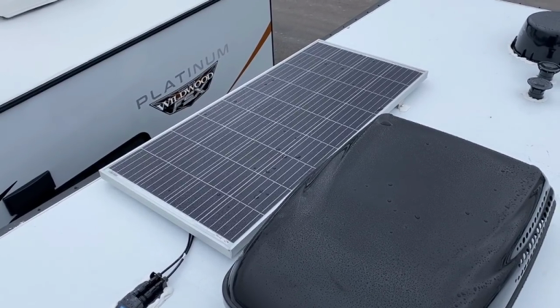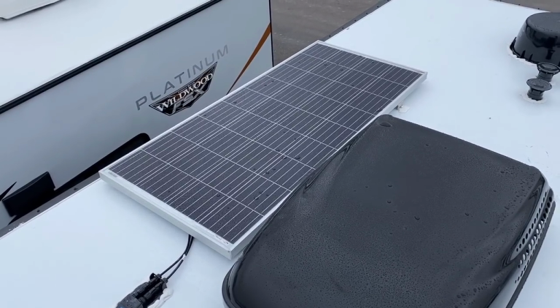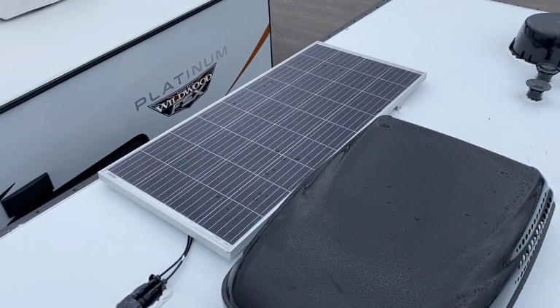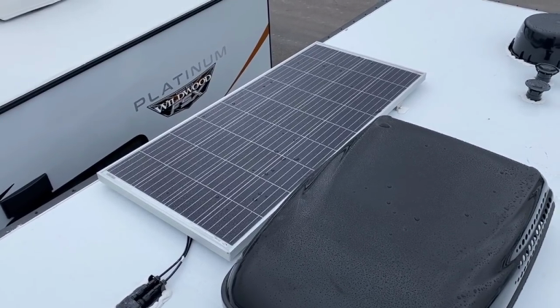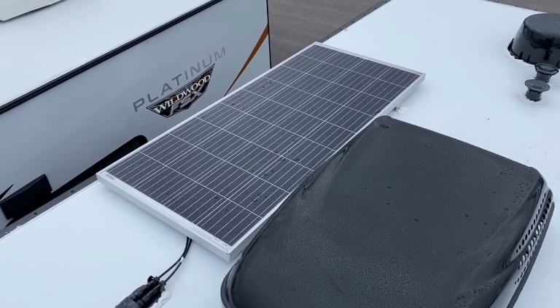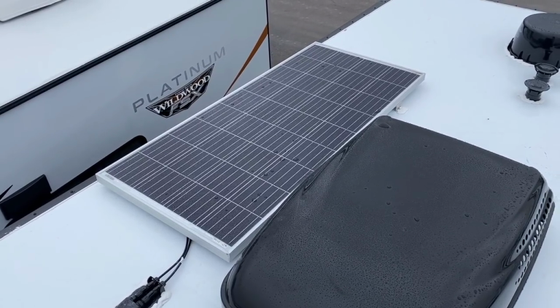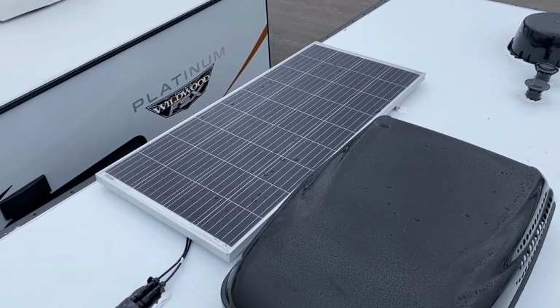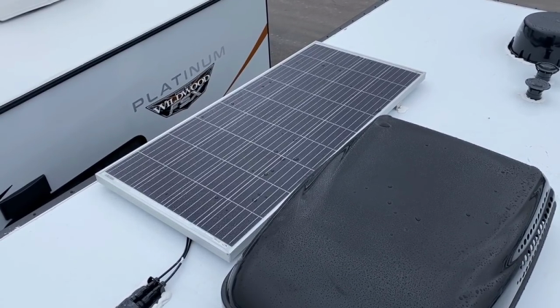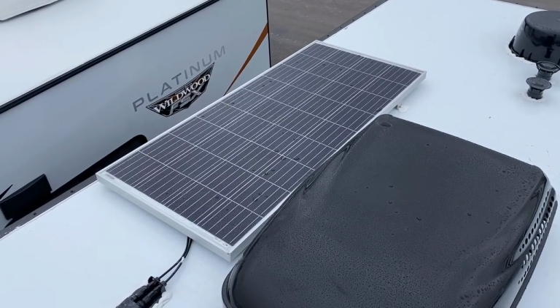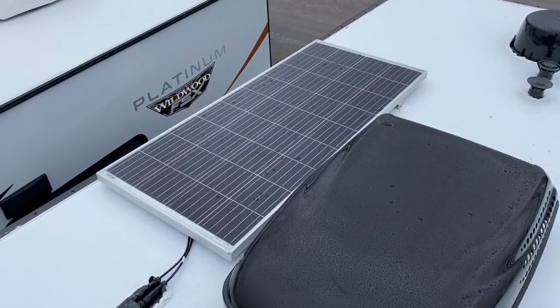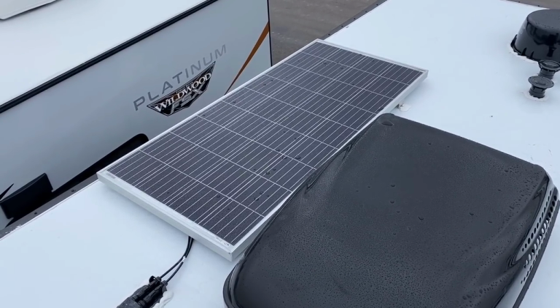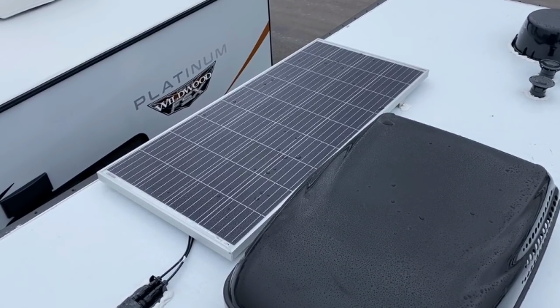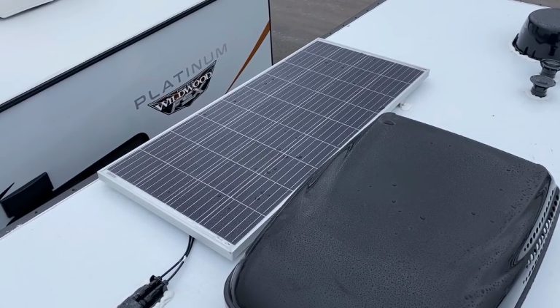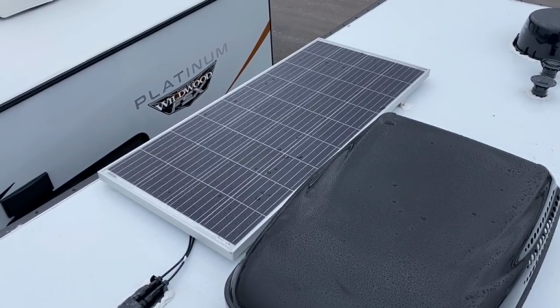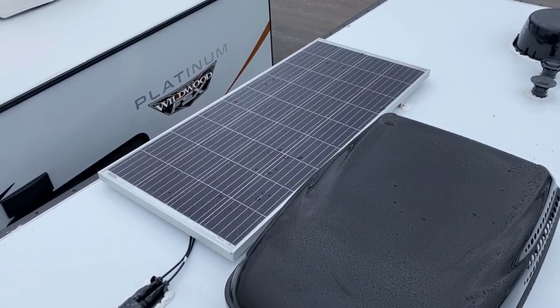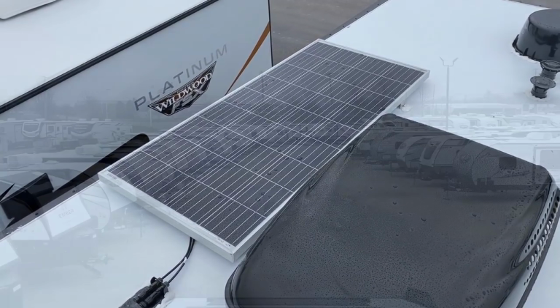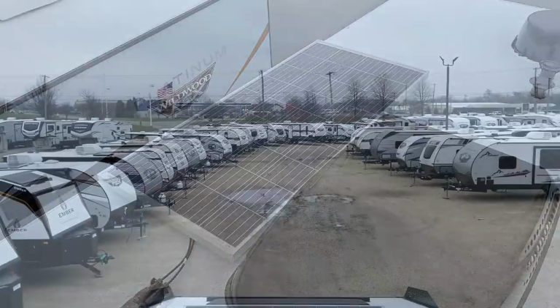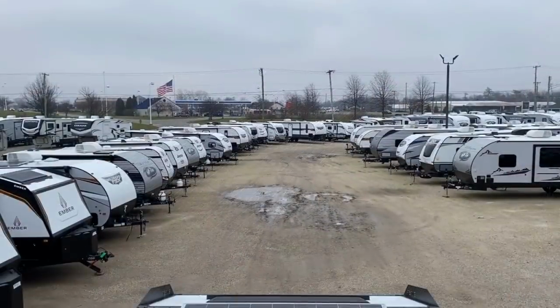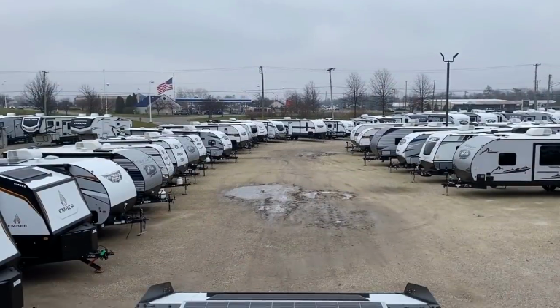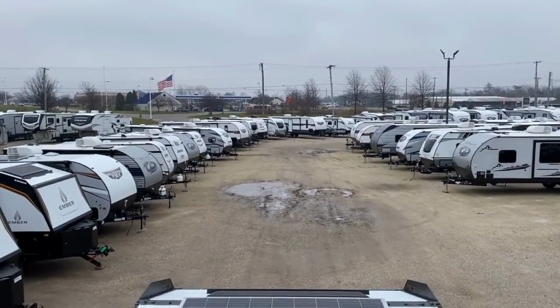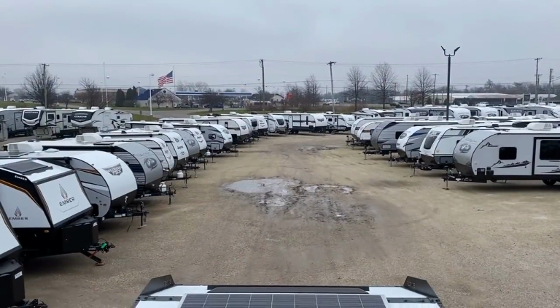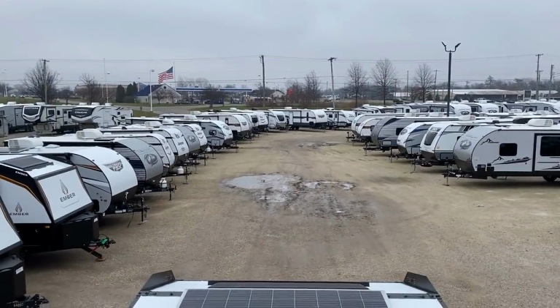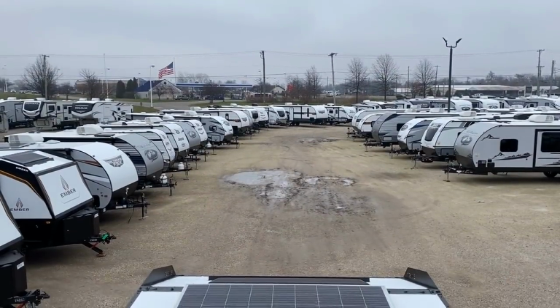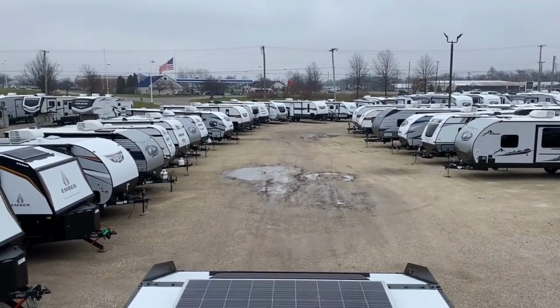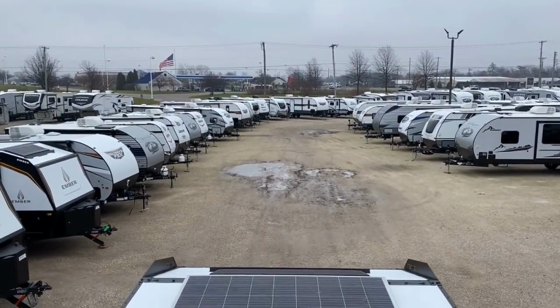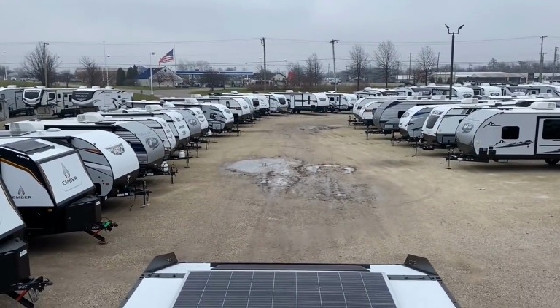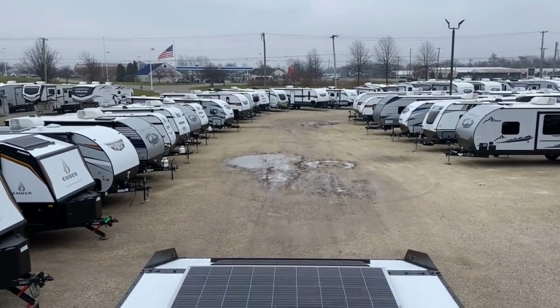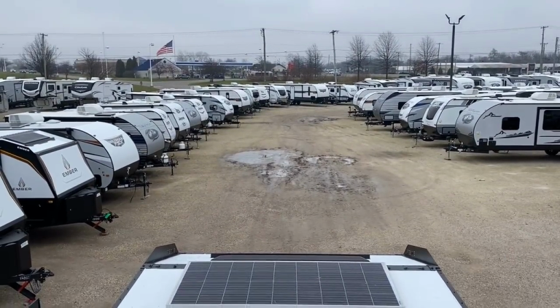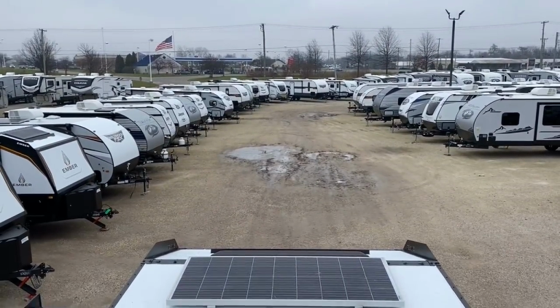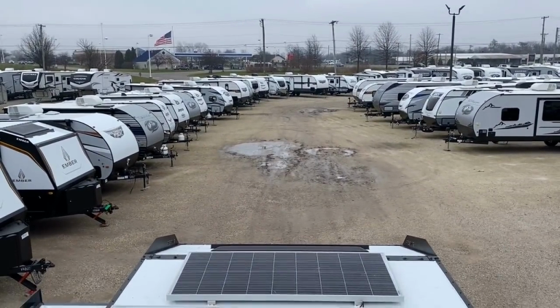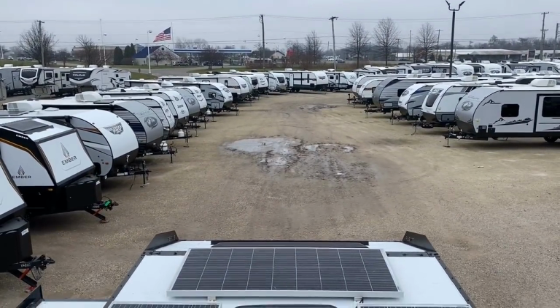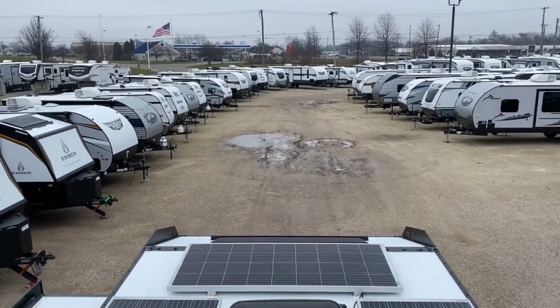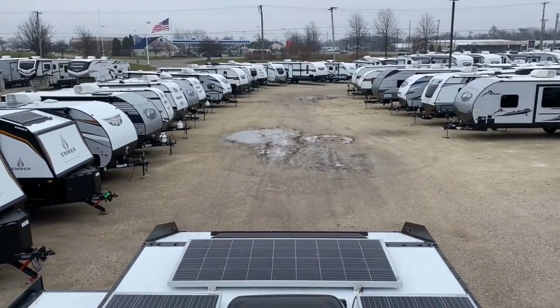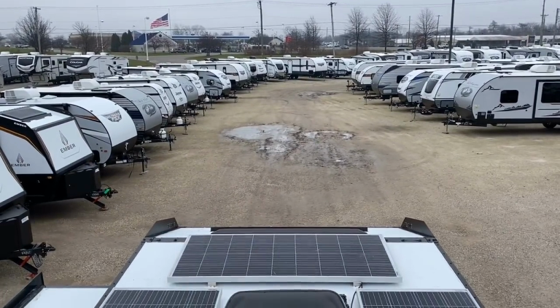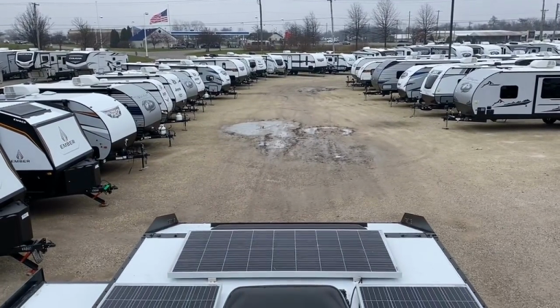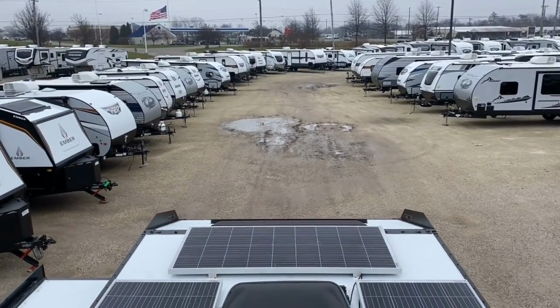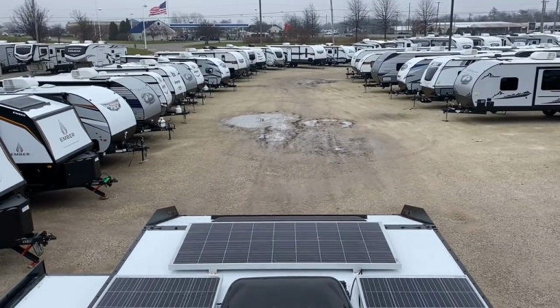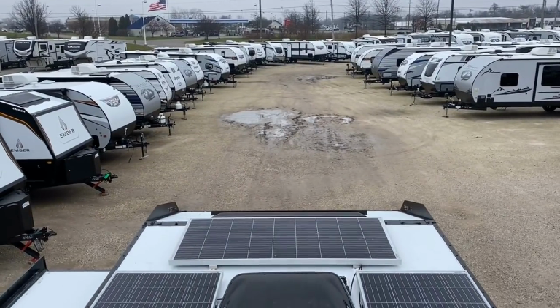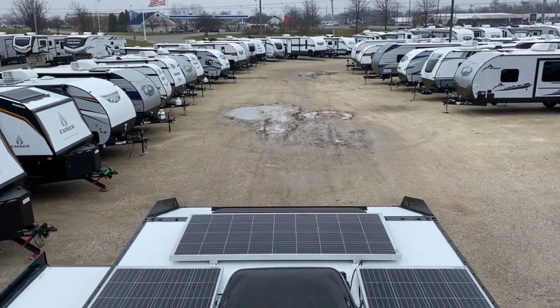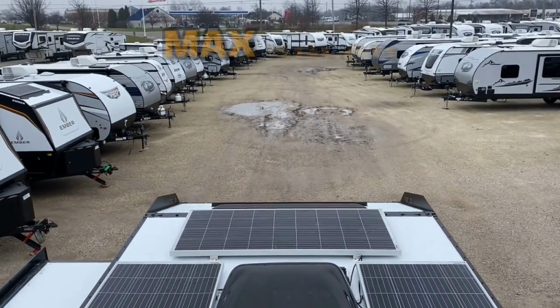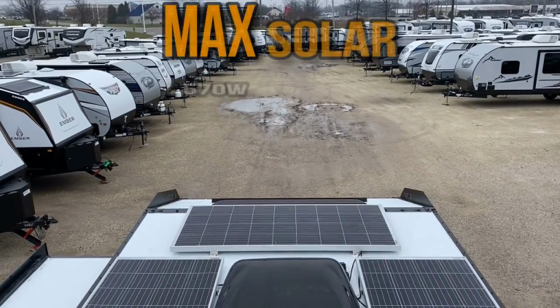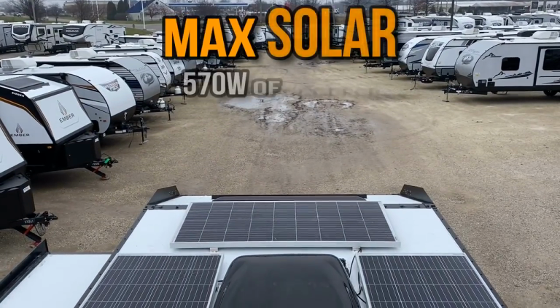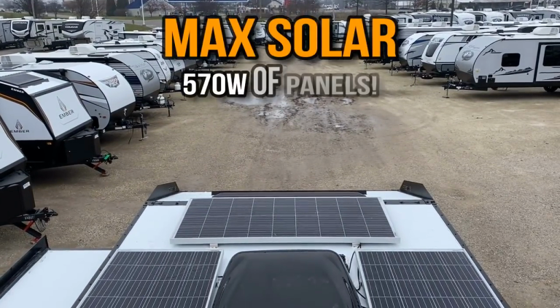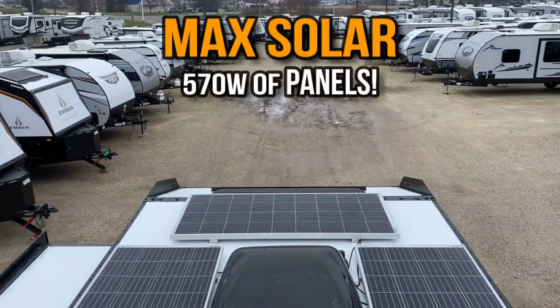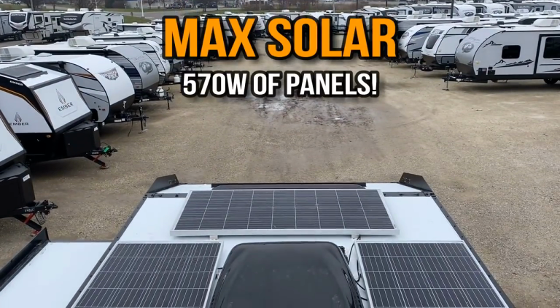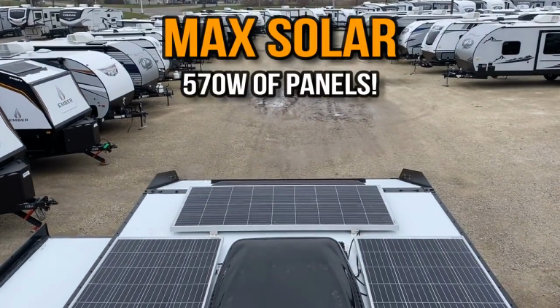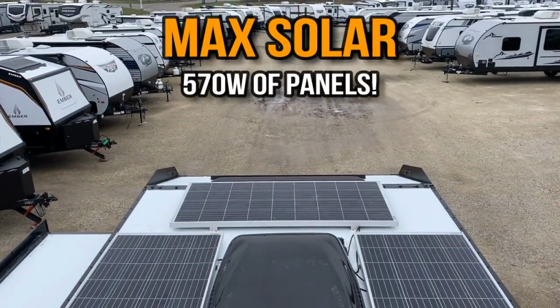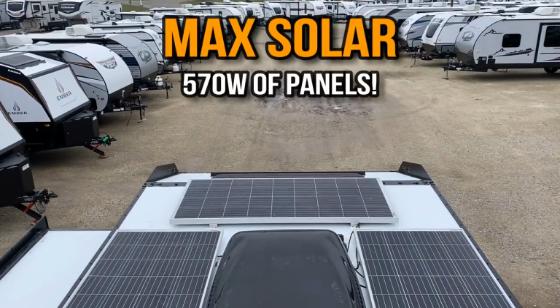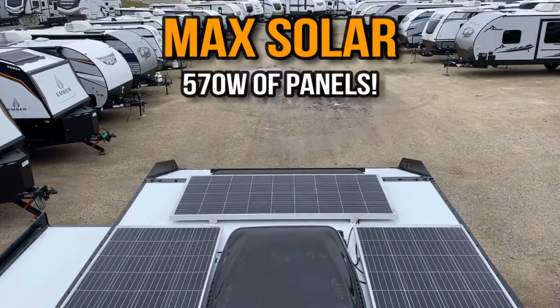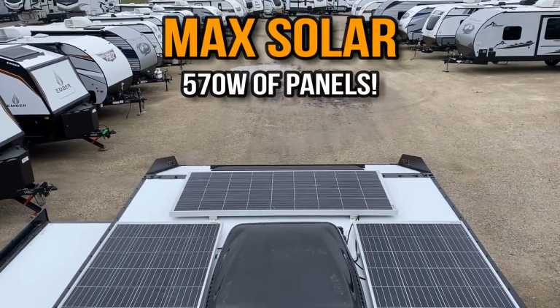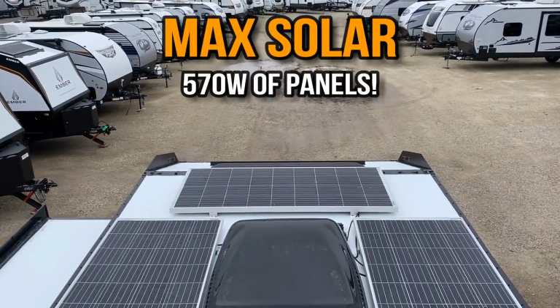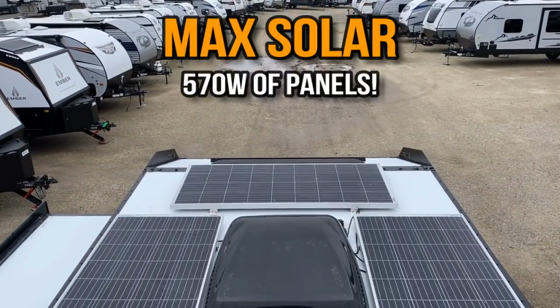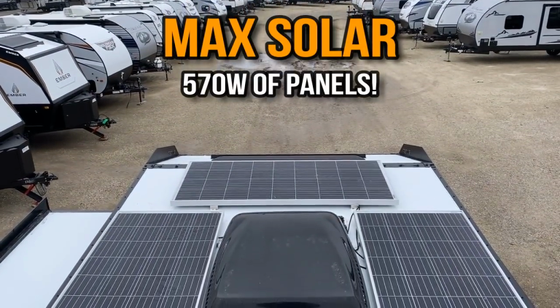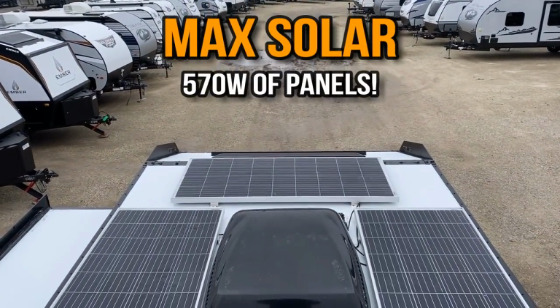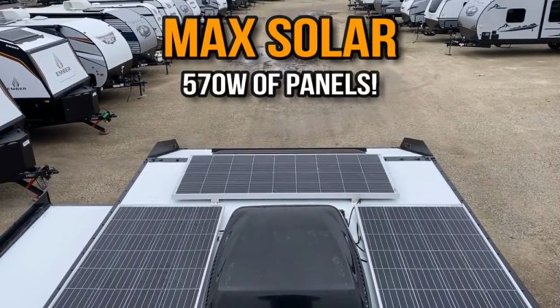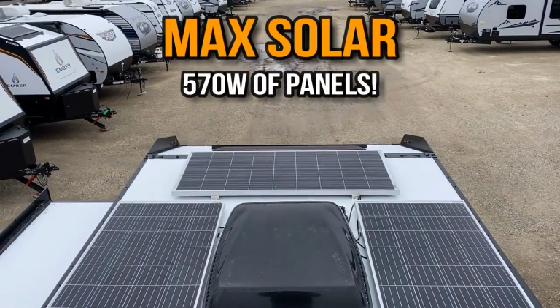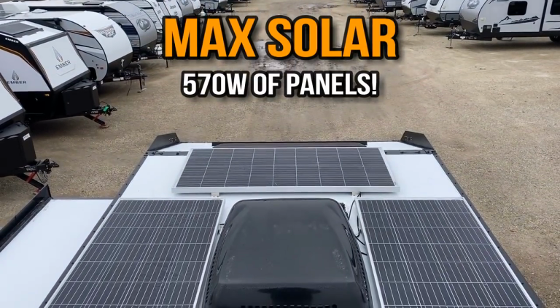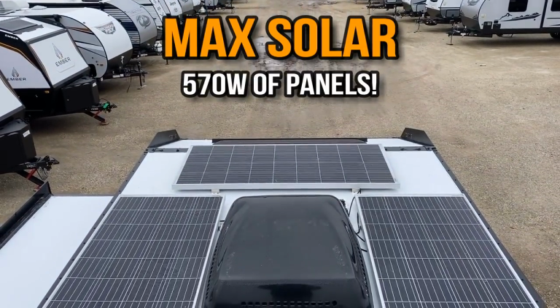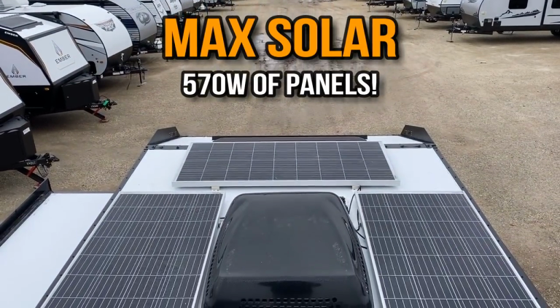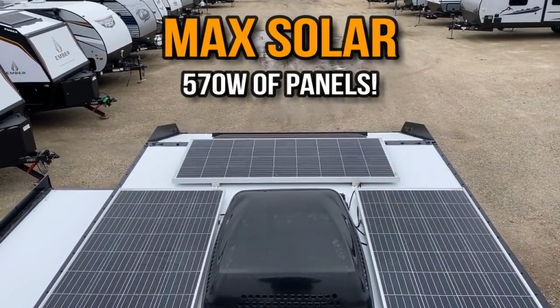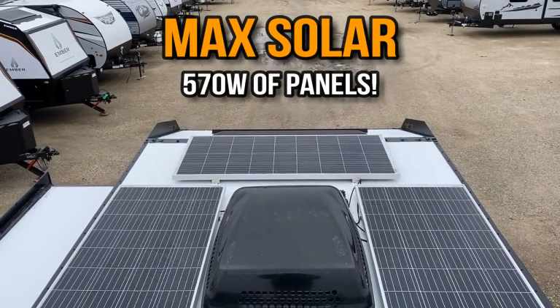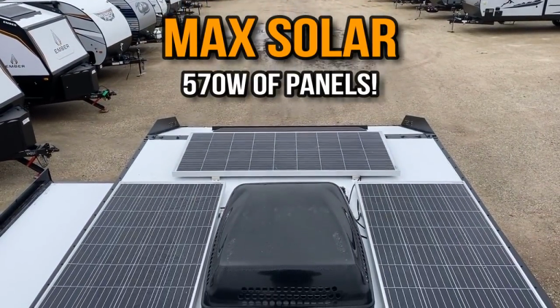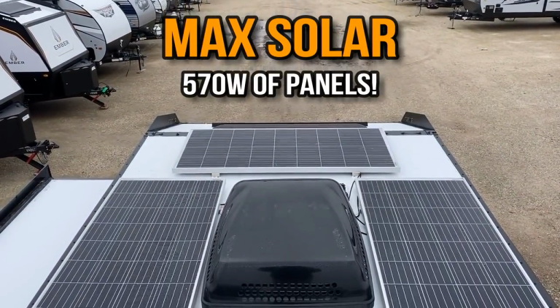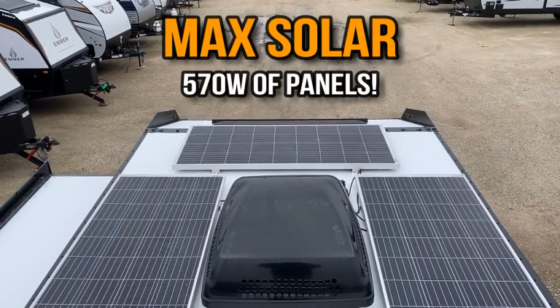That's where the Max Solar comes in. When we step up to Max Solar, we get triple the power — I feel like Tim the Tool Man Taylor.